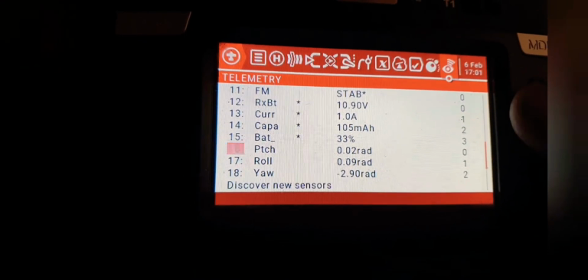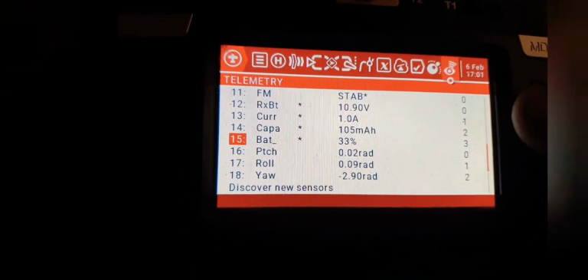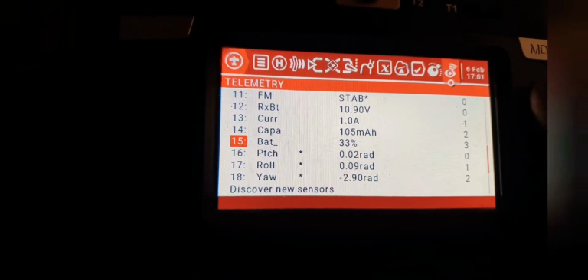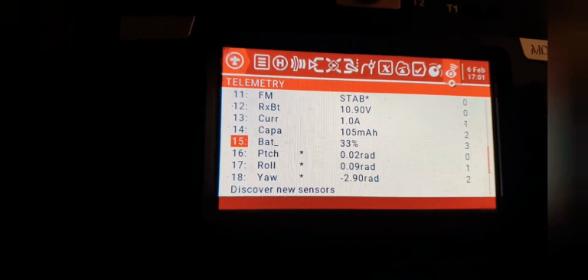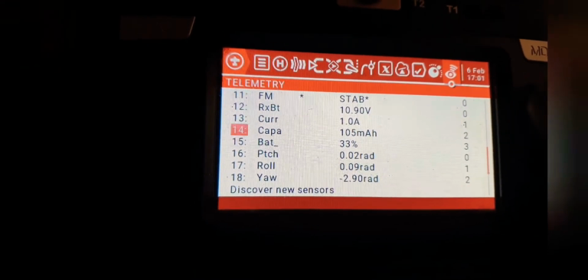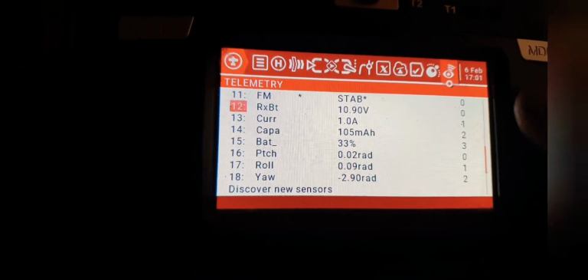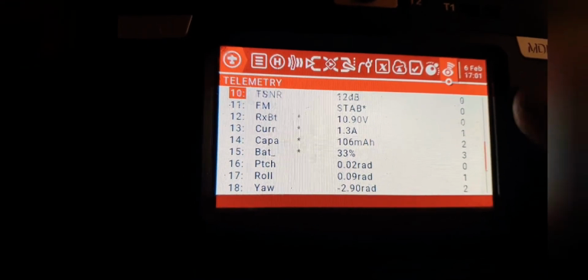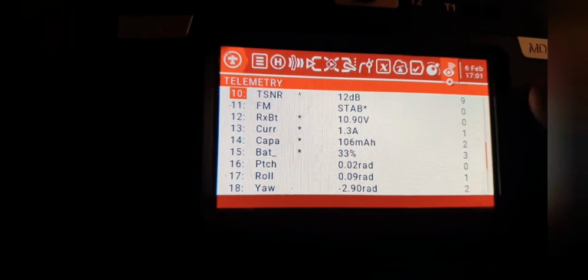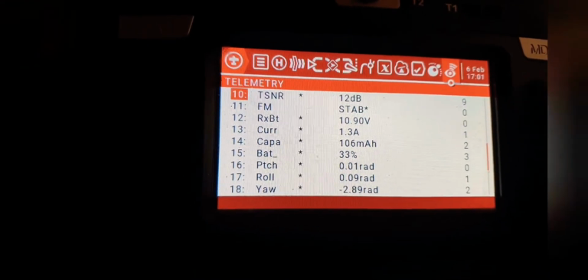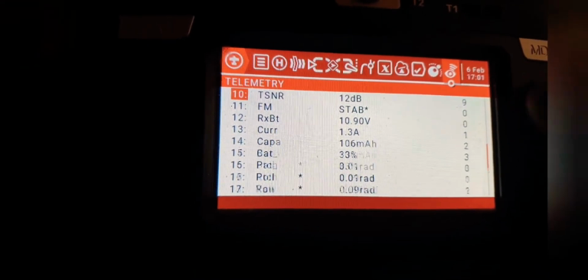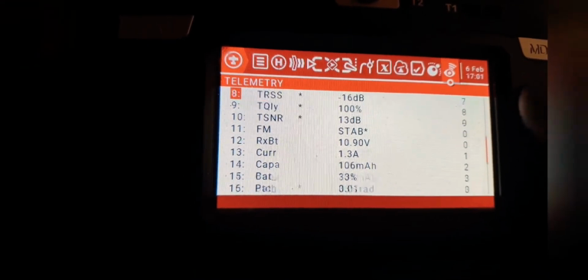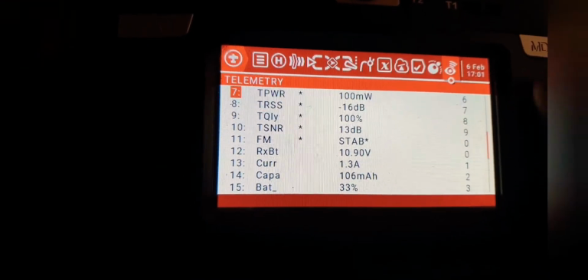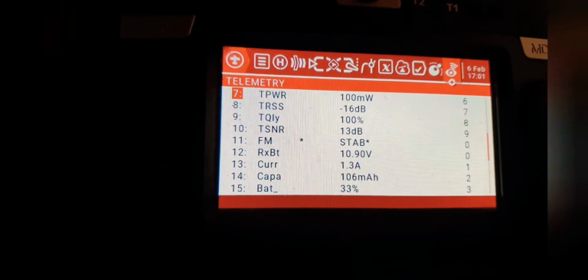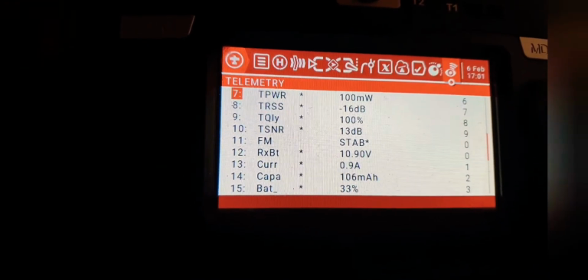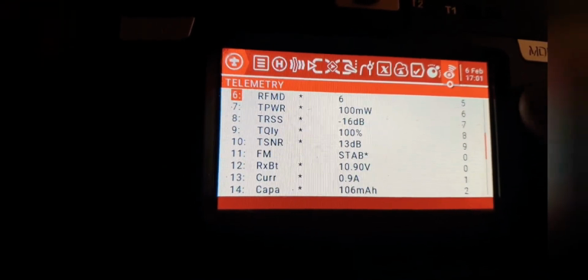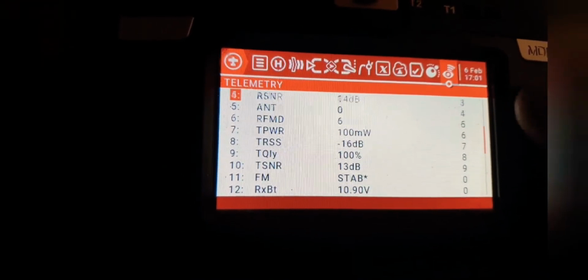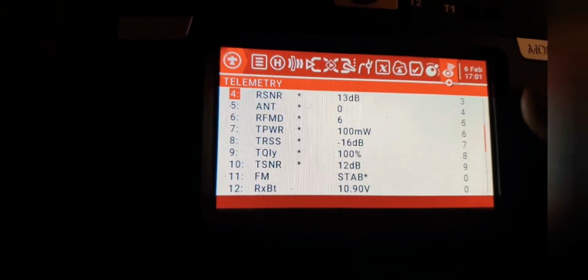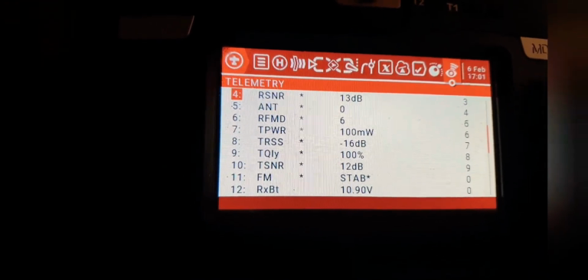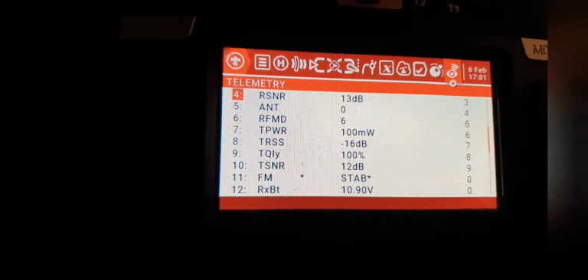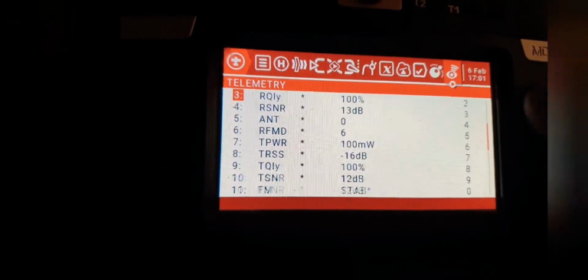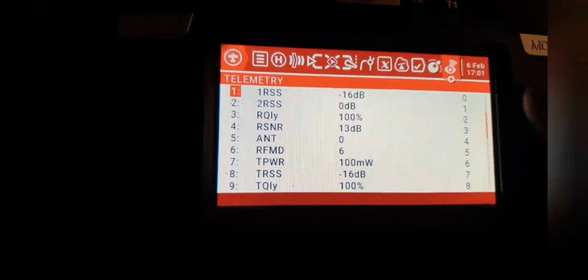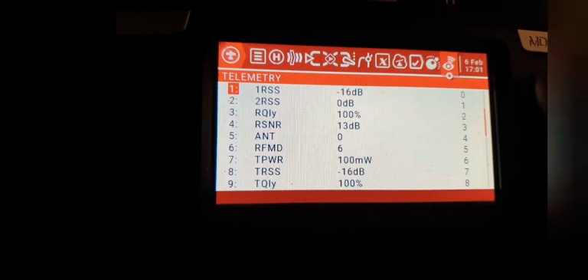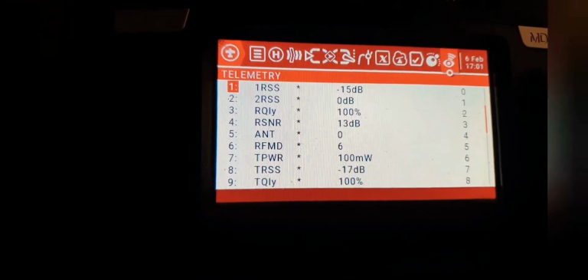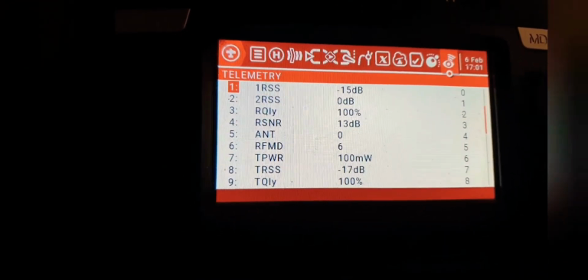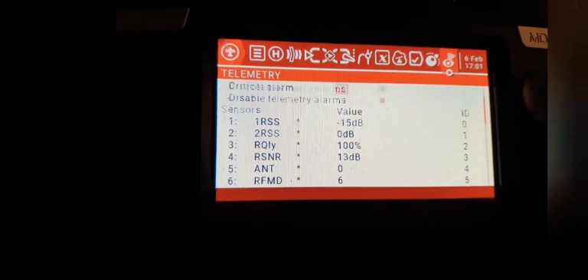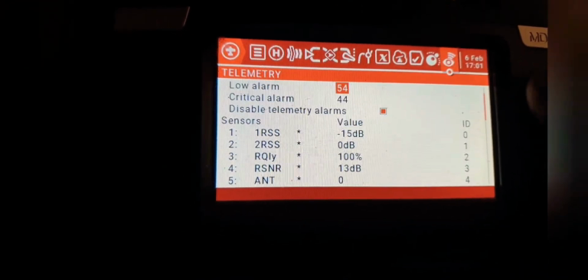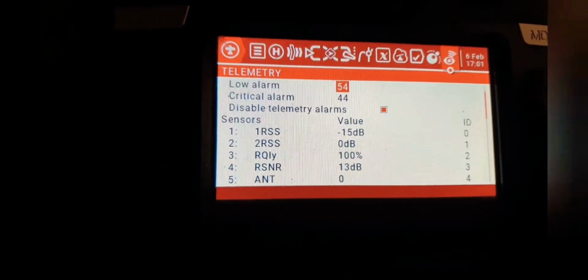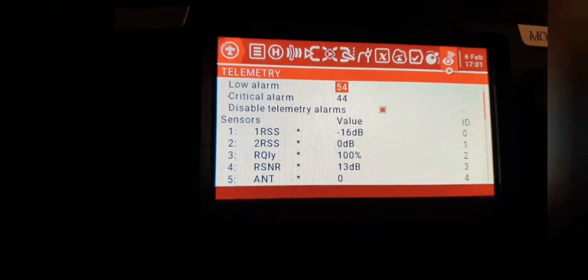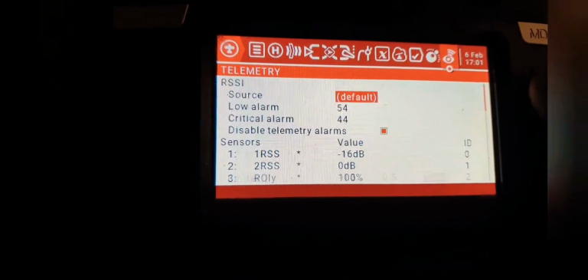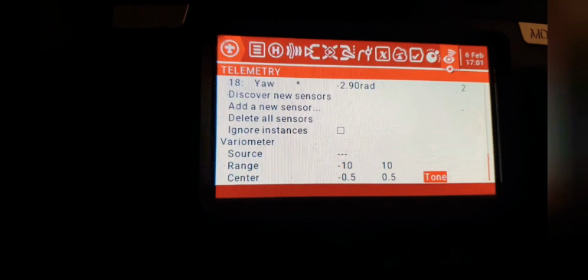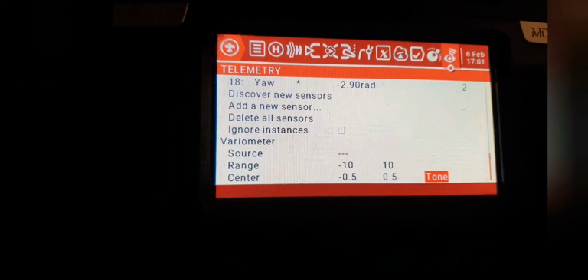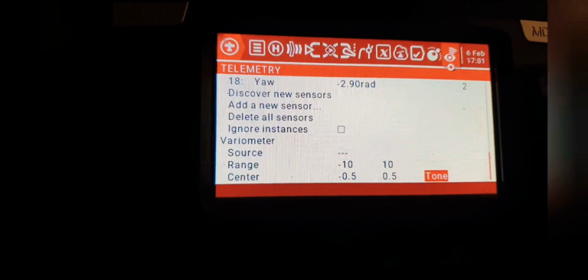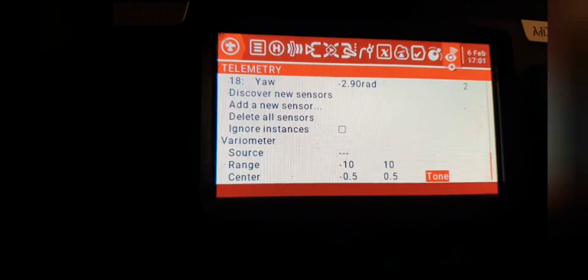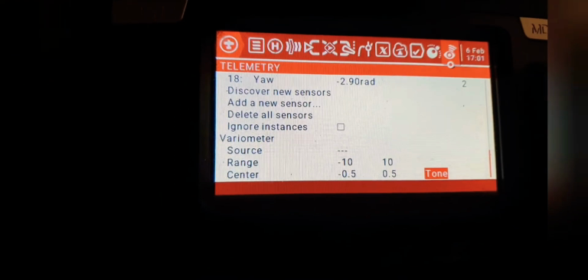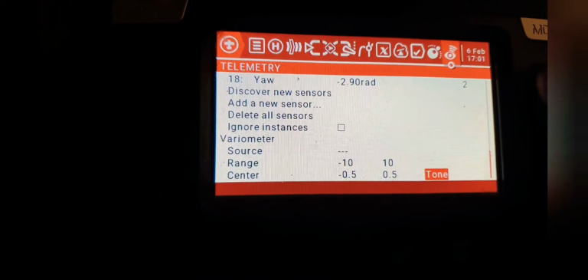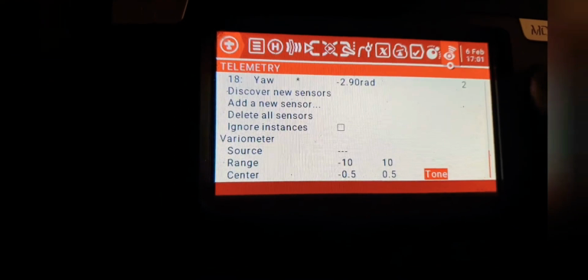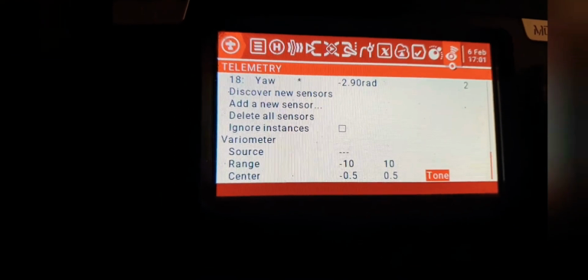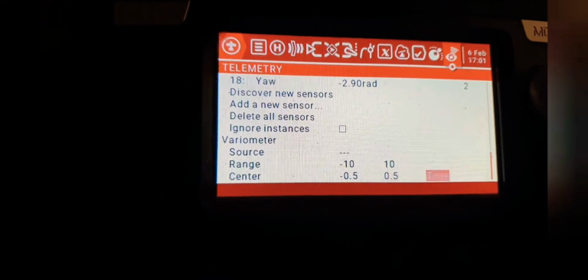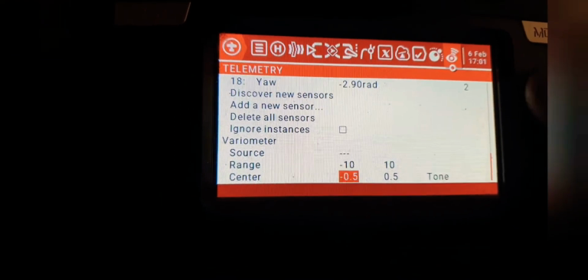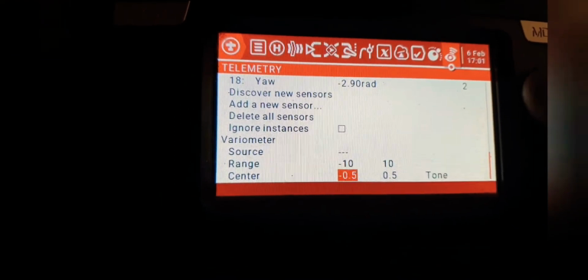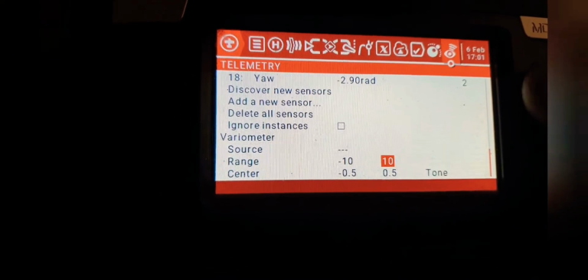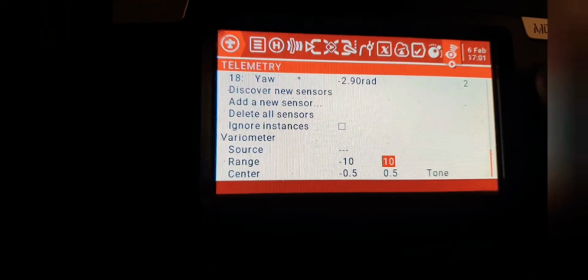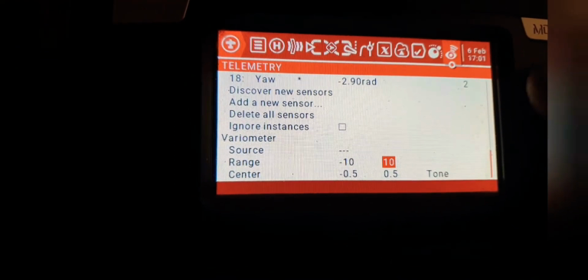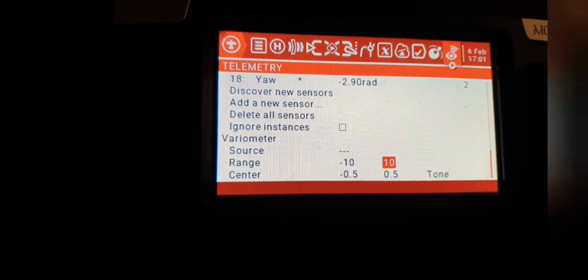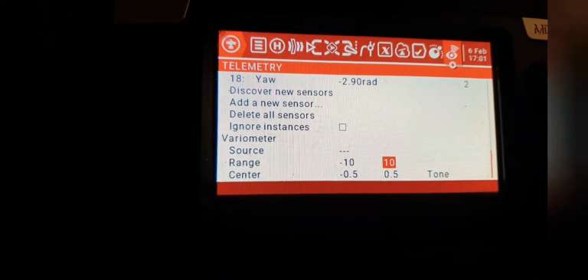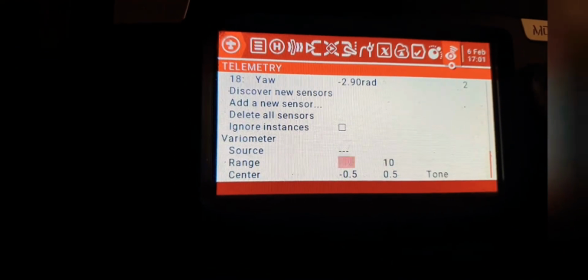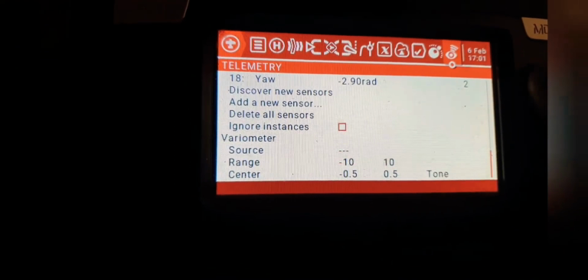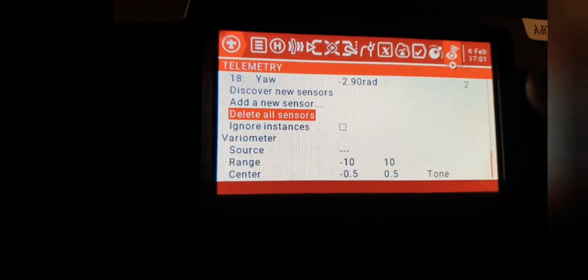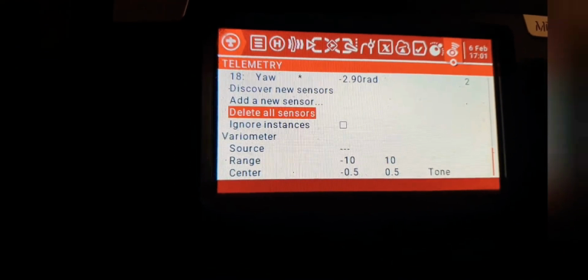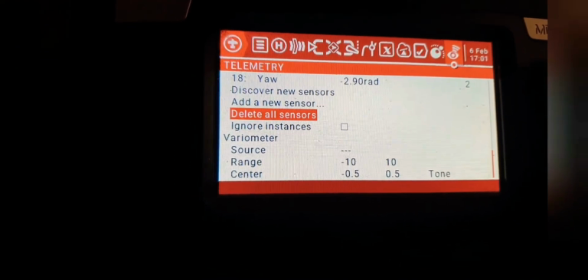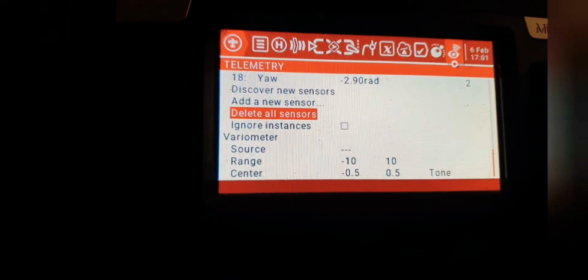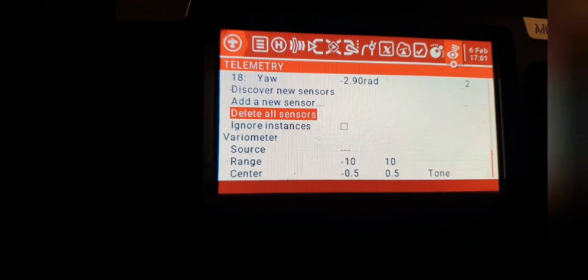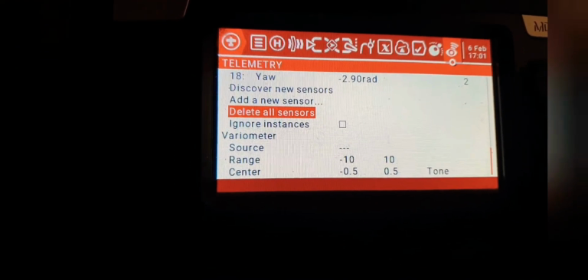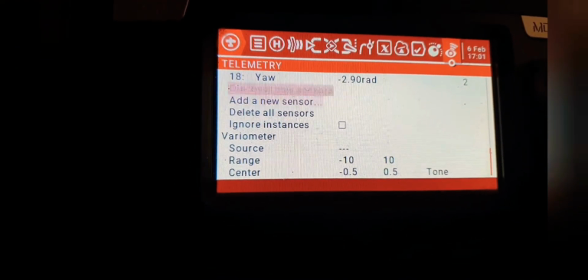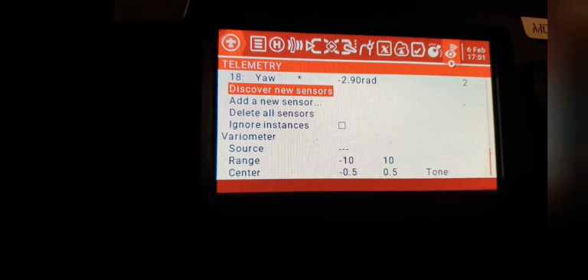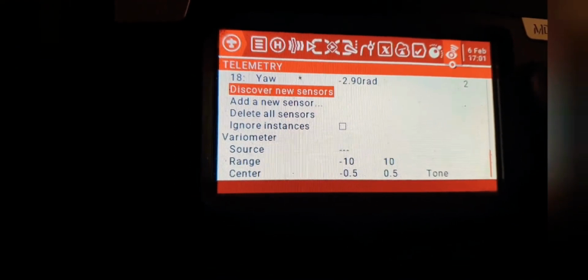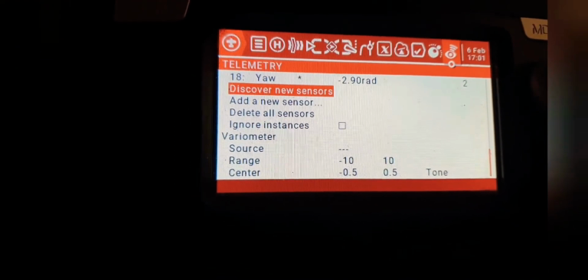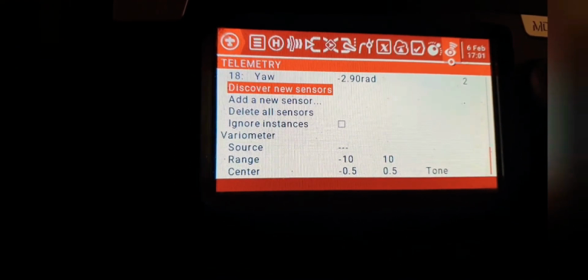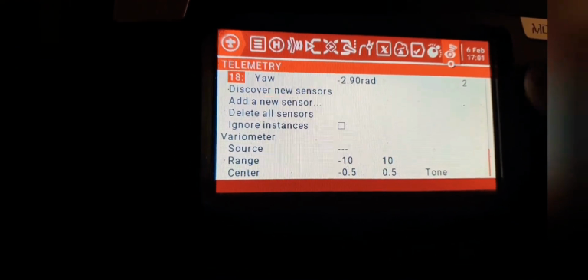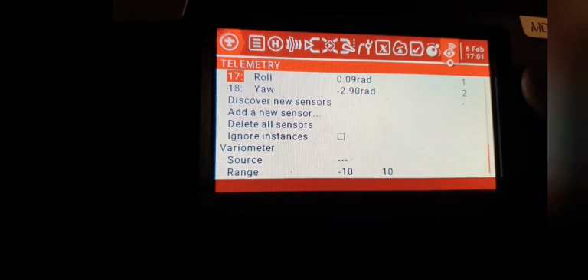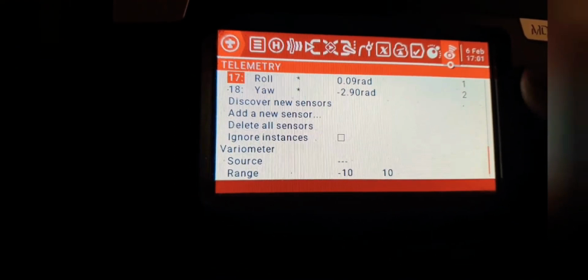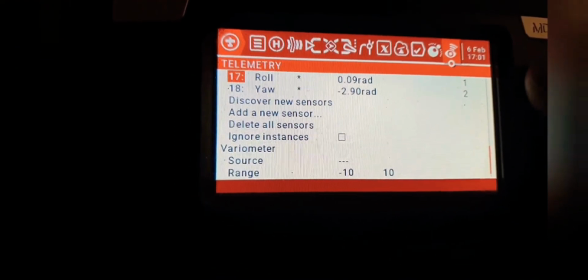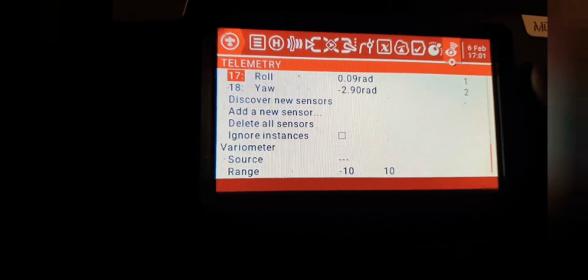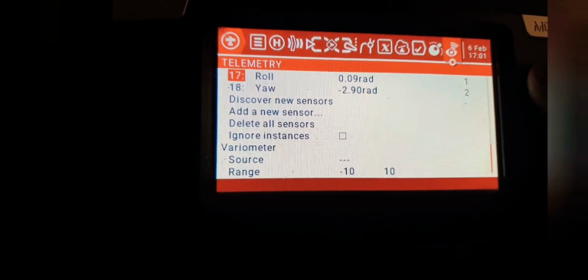Capacity: 101 to 102 milliamps, battery 33% left. And pitch and roll — seriously, what have I been missing? All I've done is change the wiring.